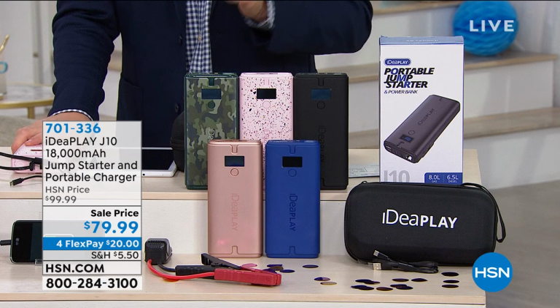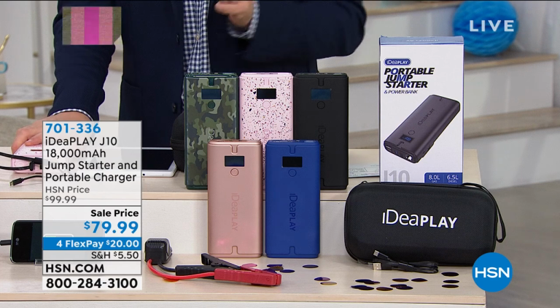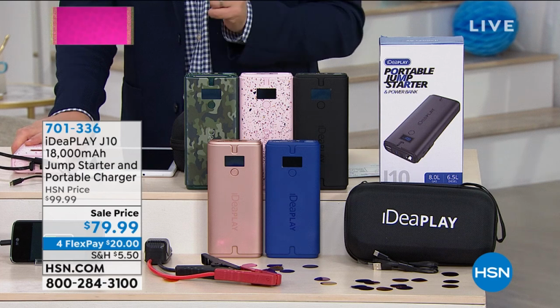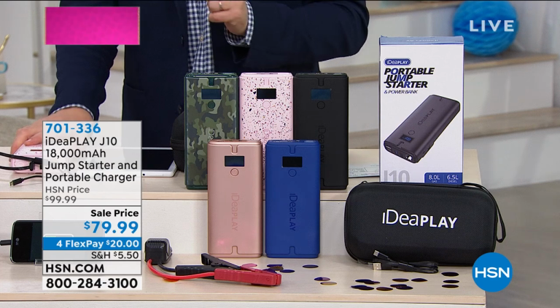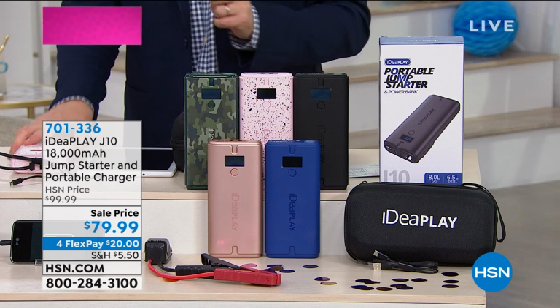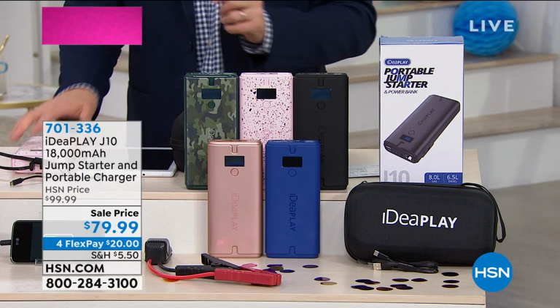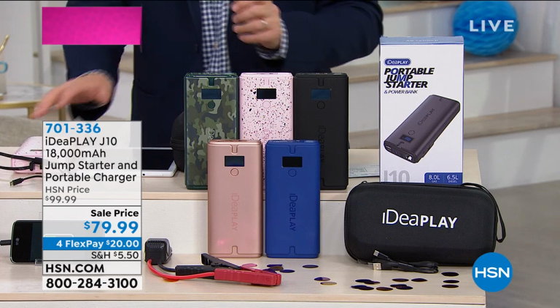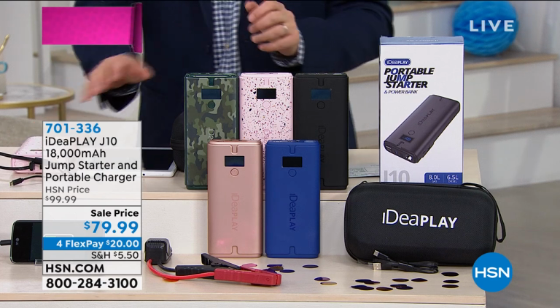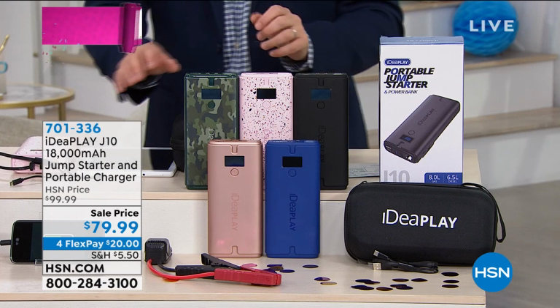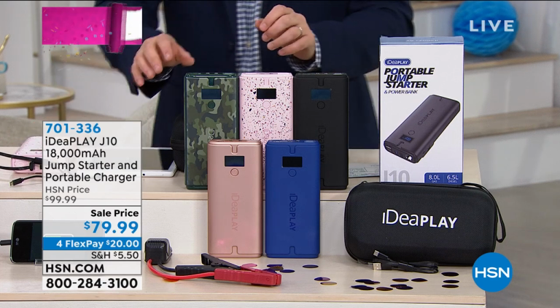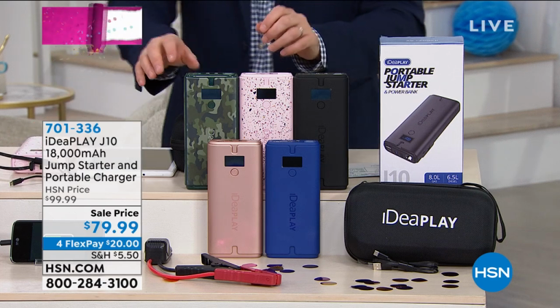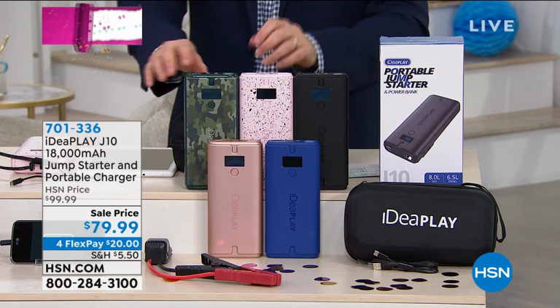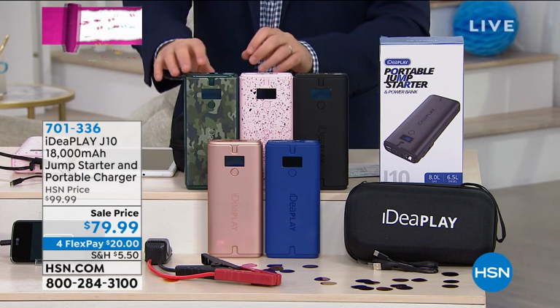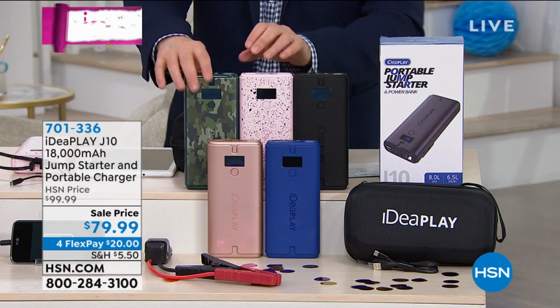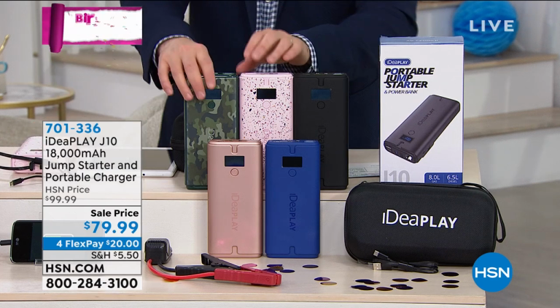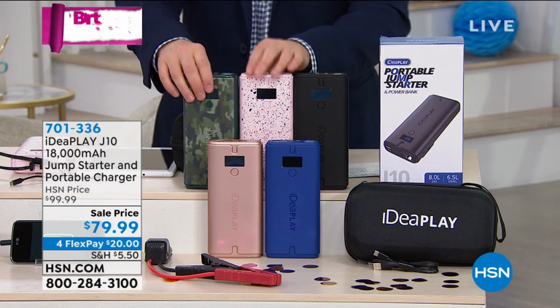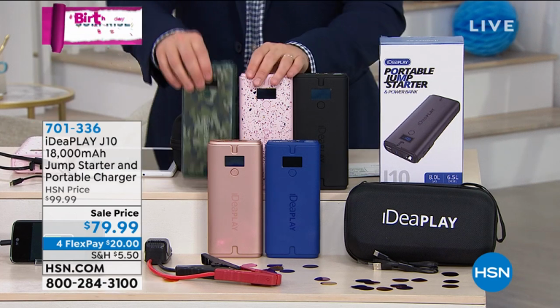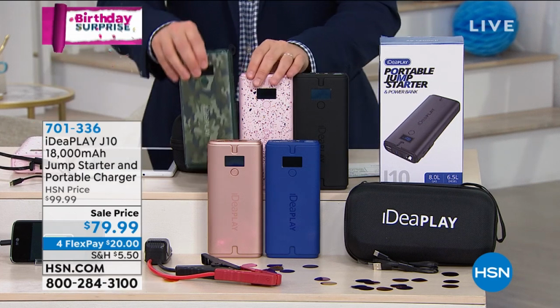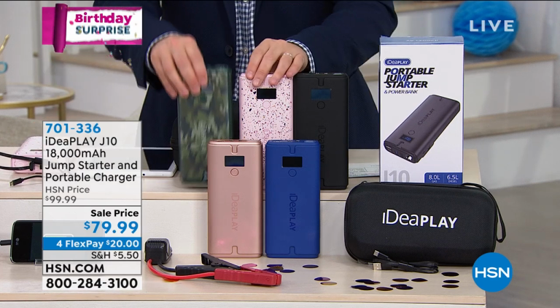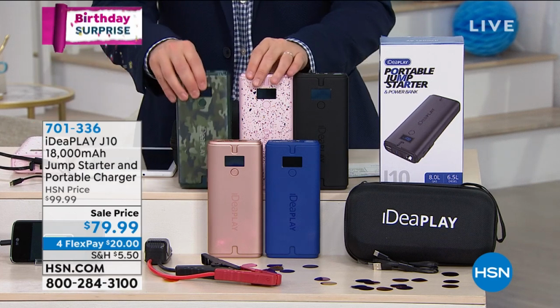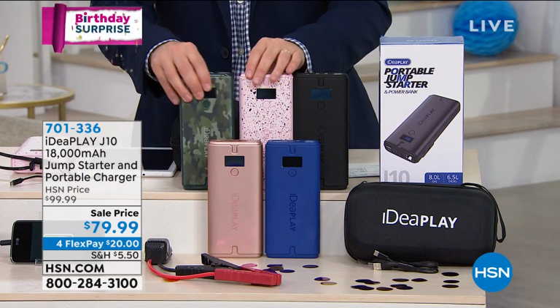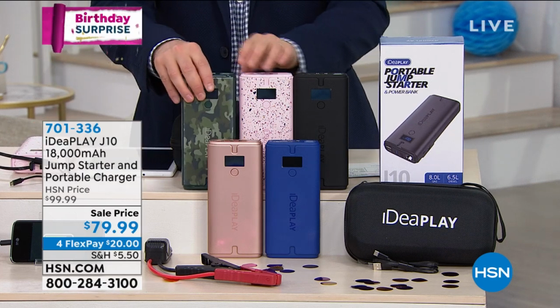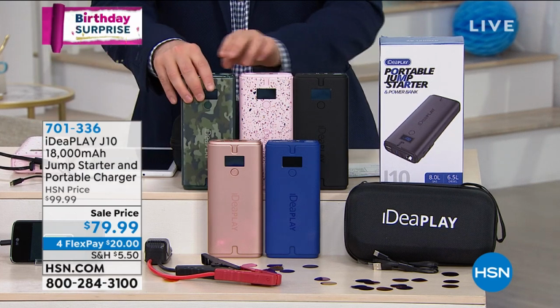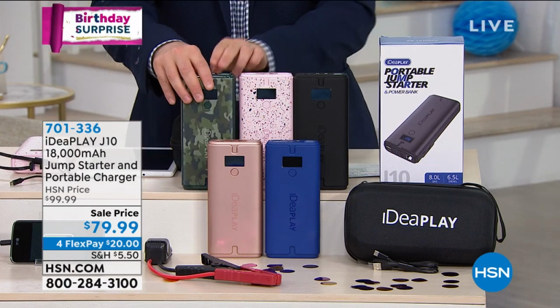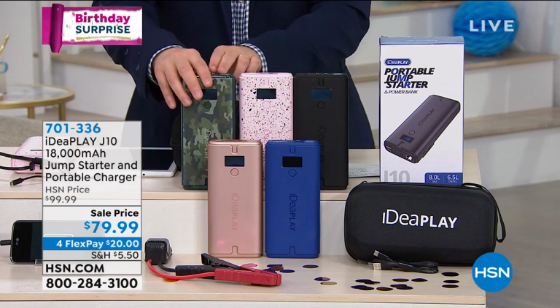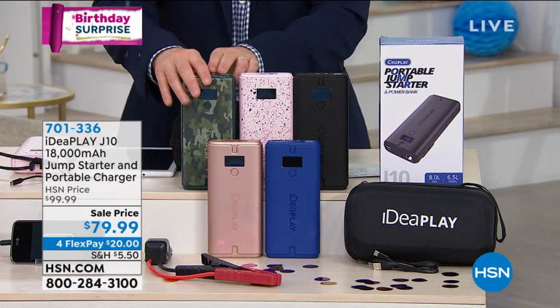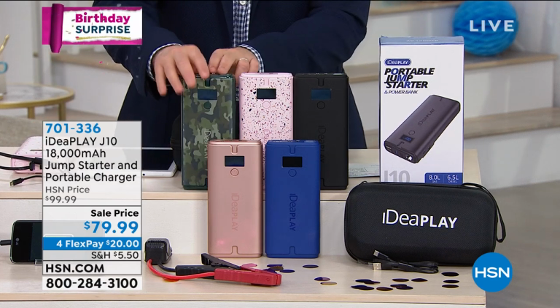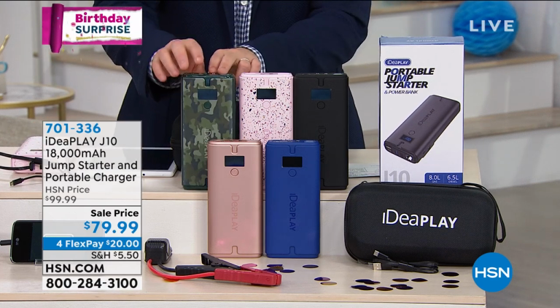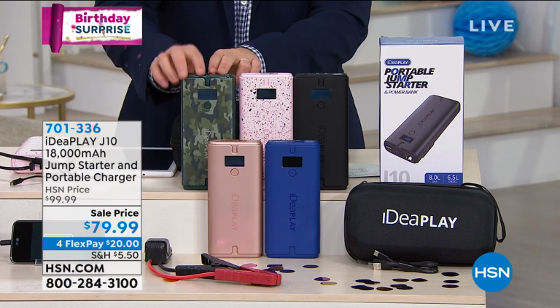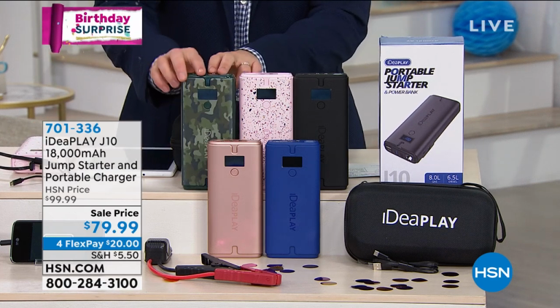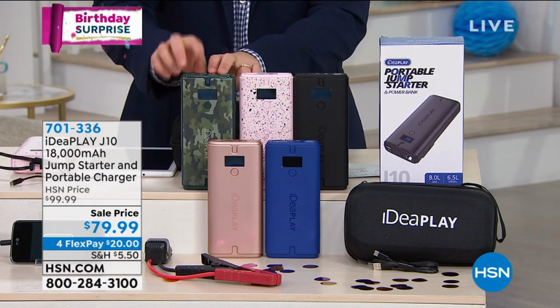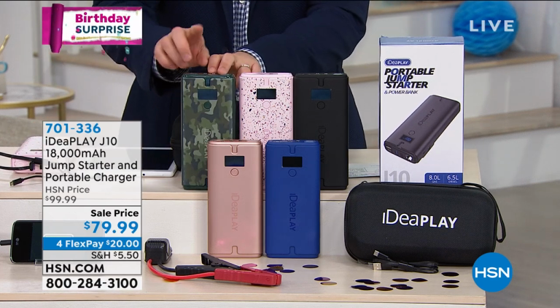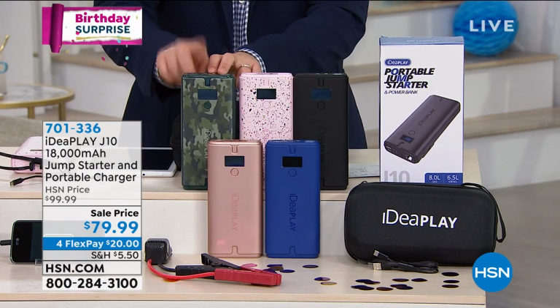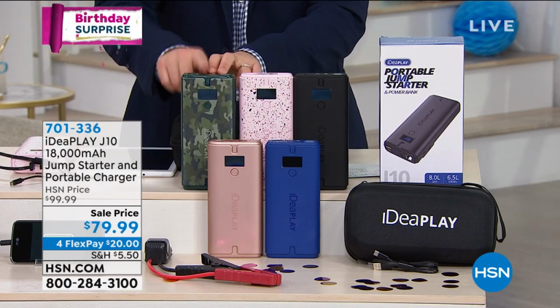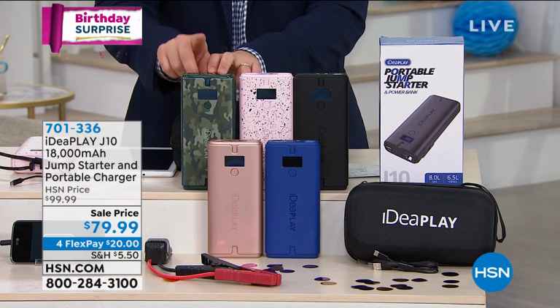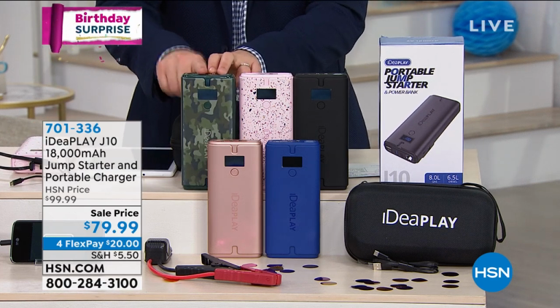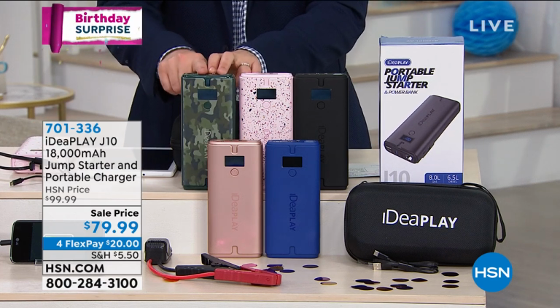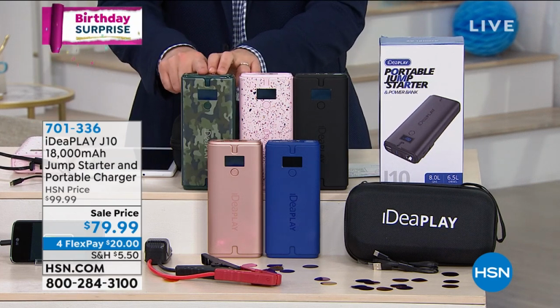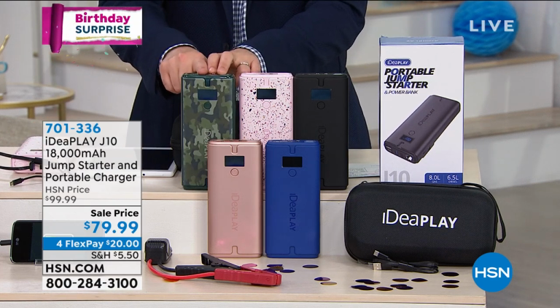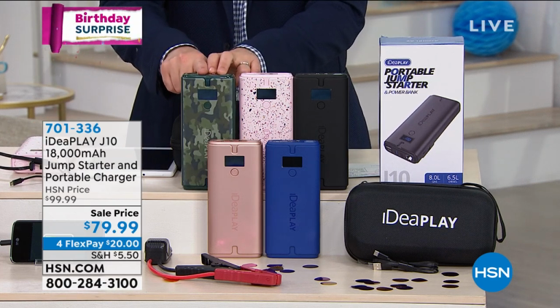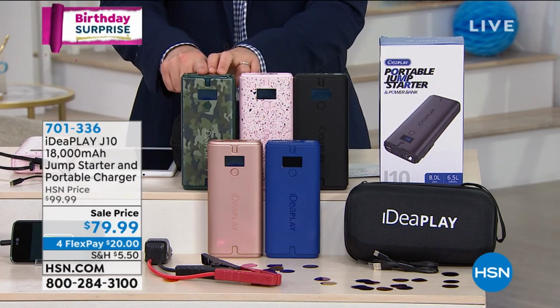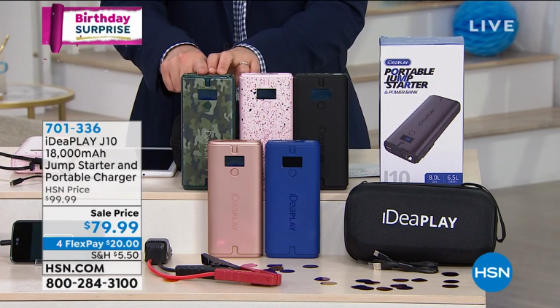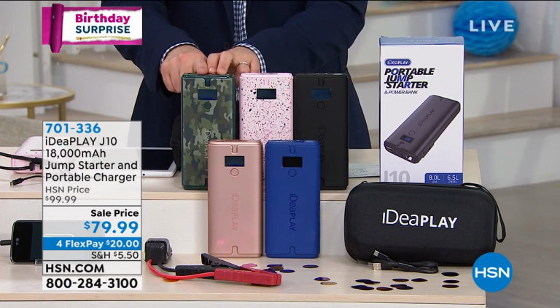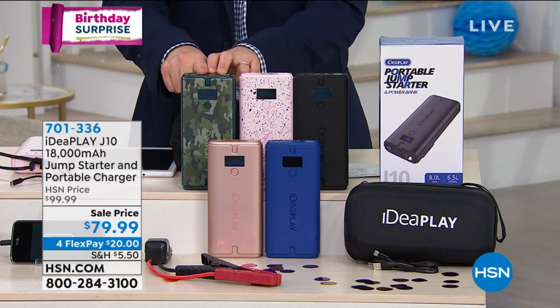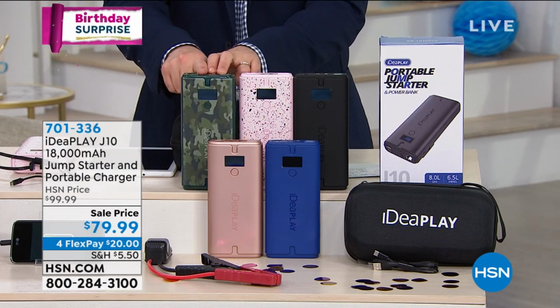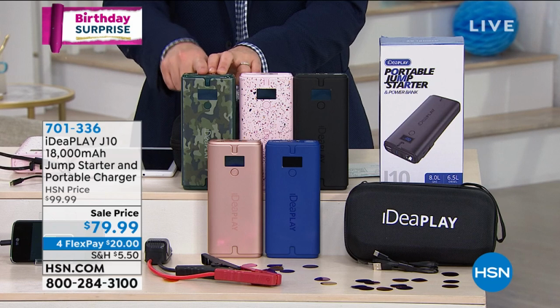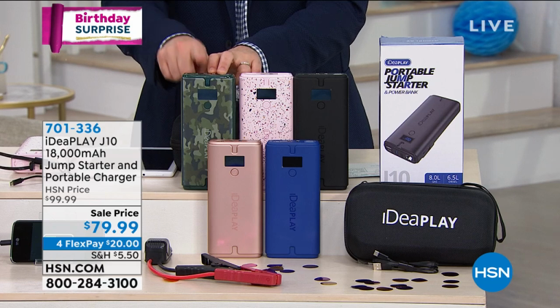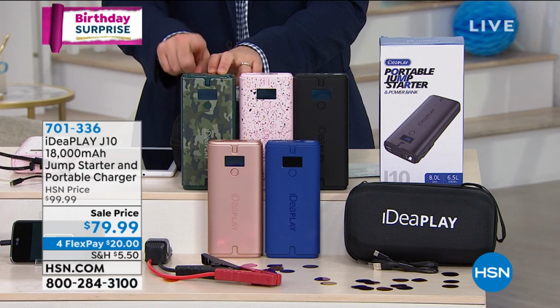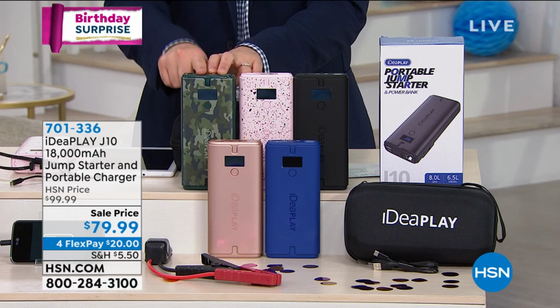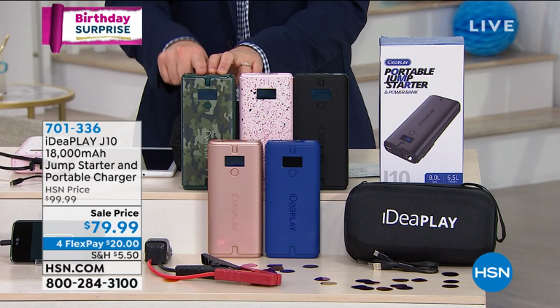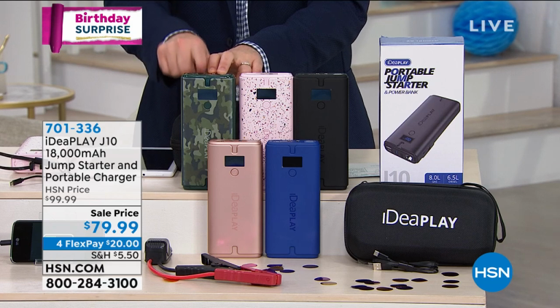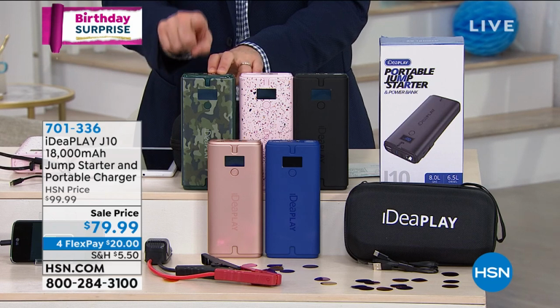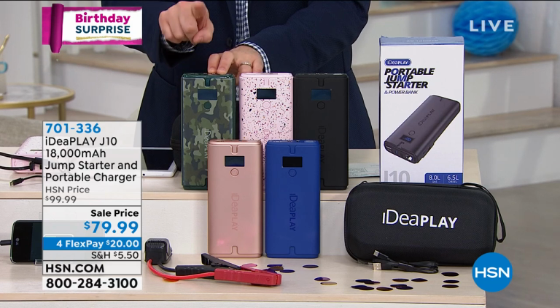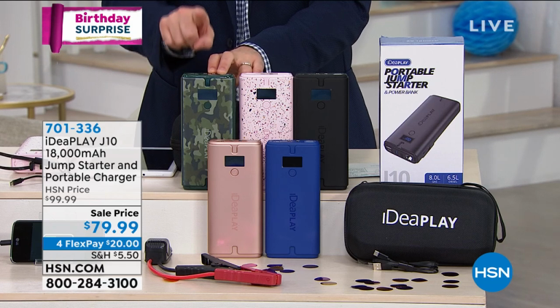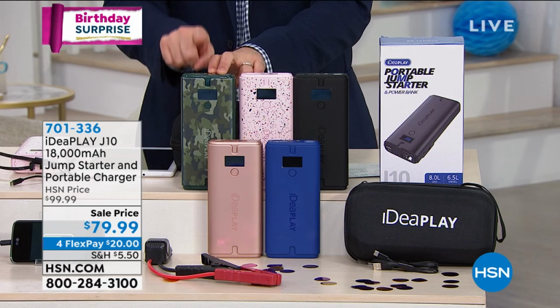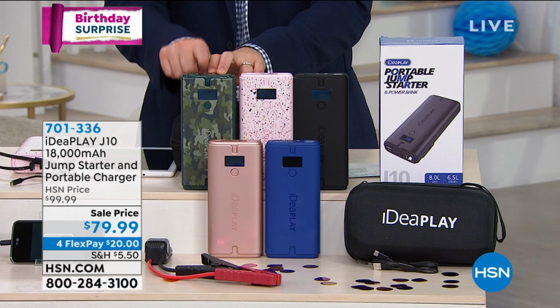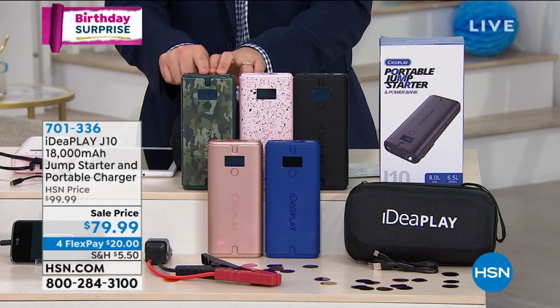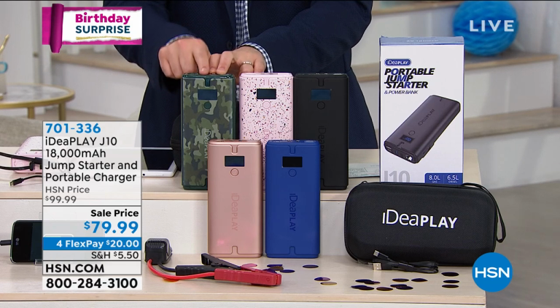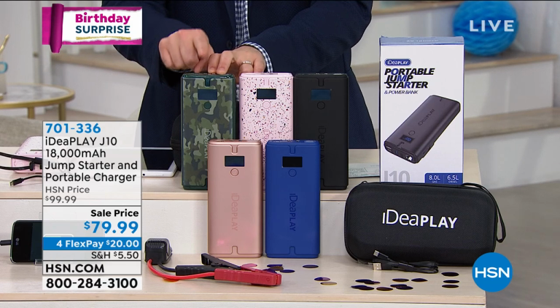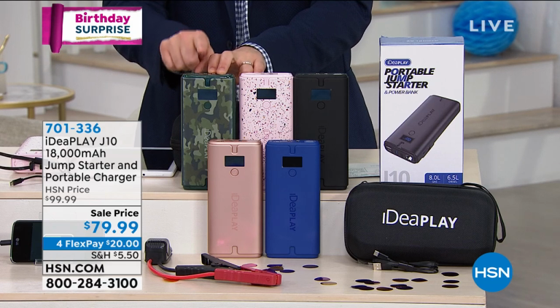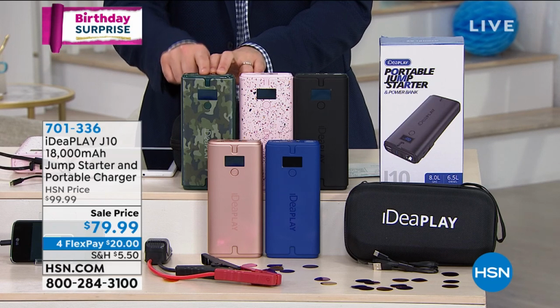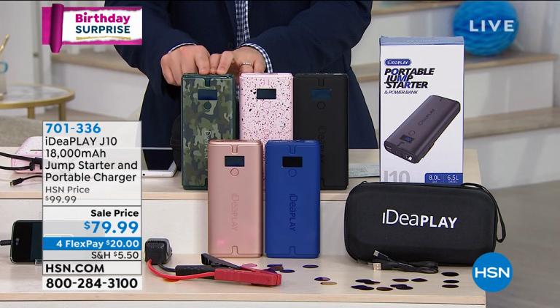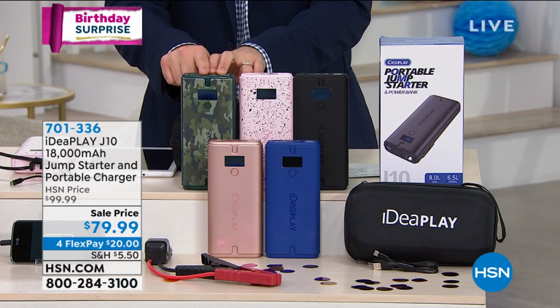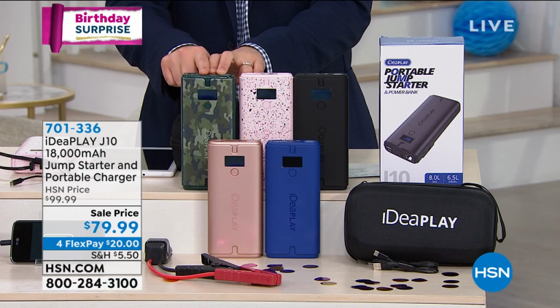Milliamps — what does that mean? It means that this will be able to jumpstart your car up to 26 times.